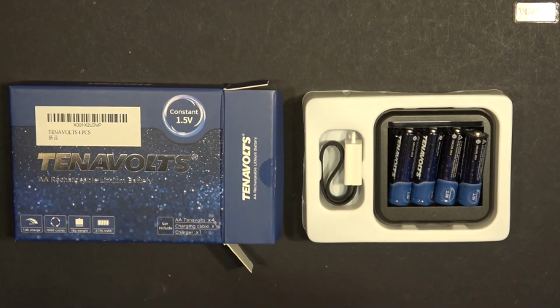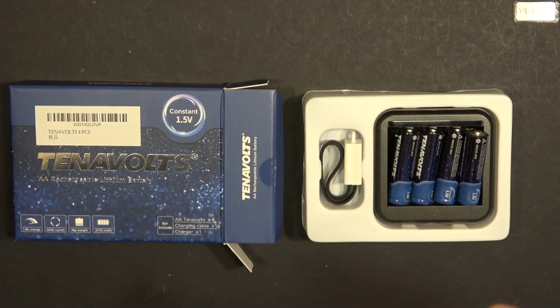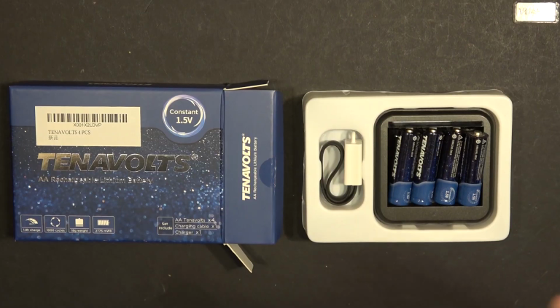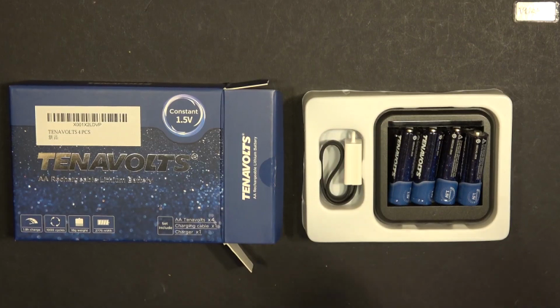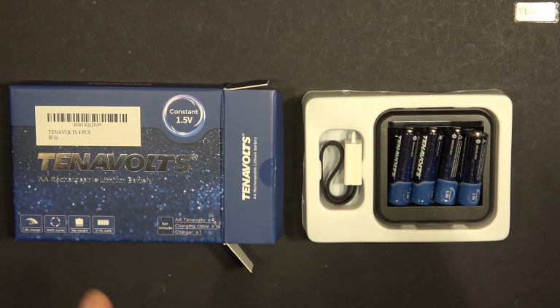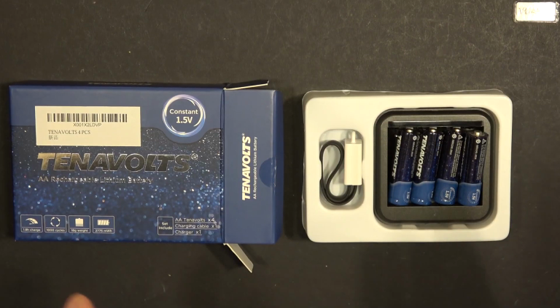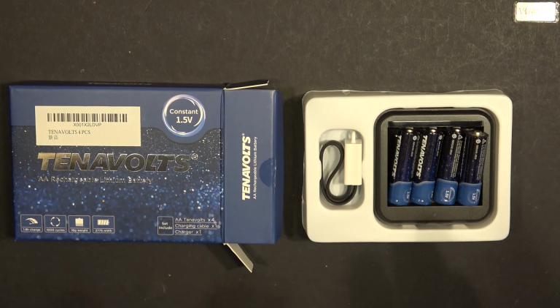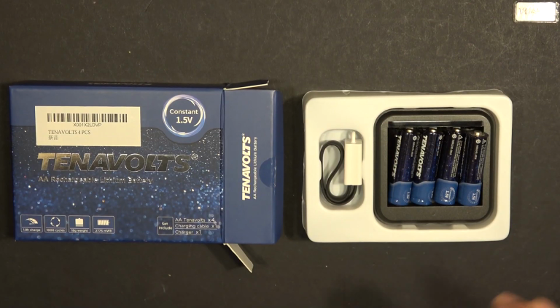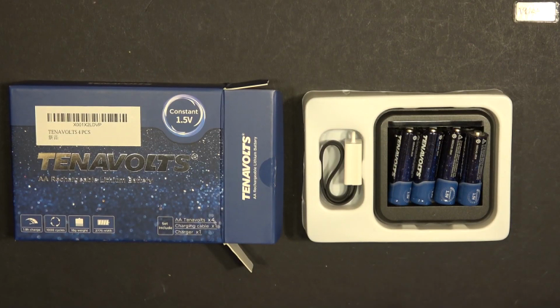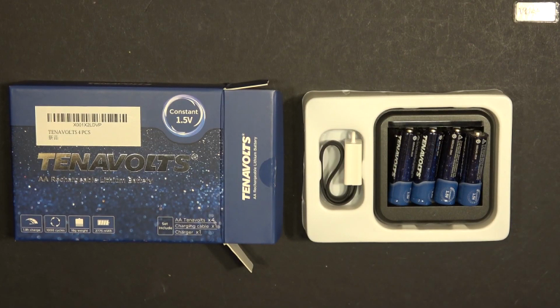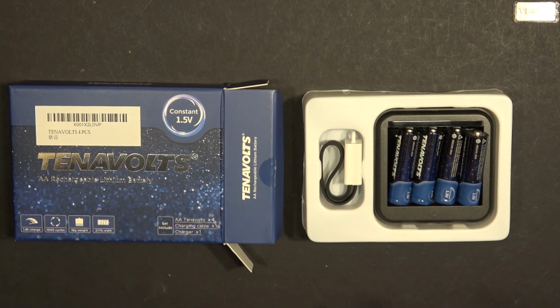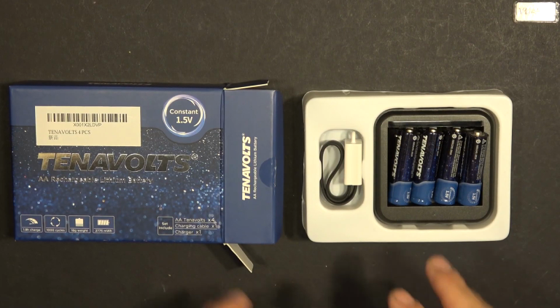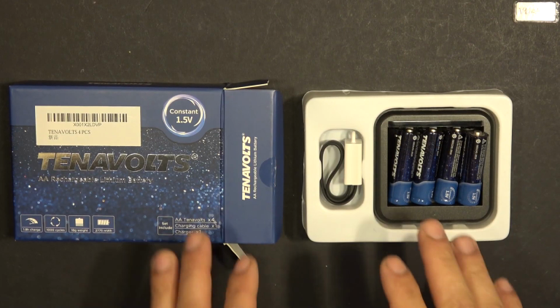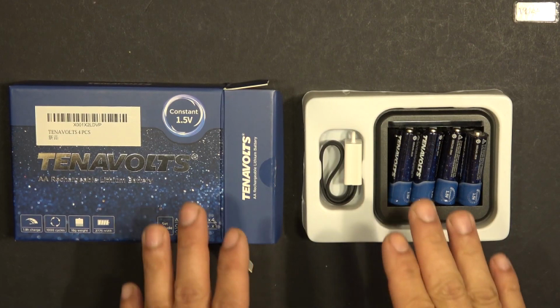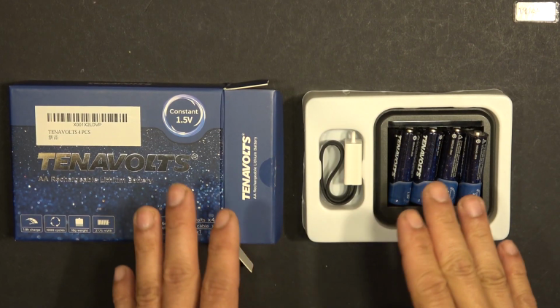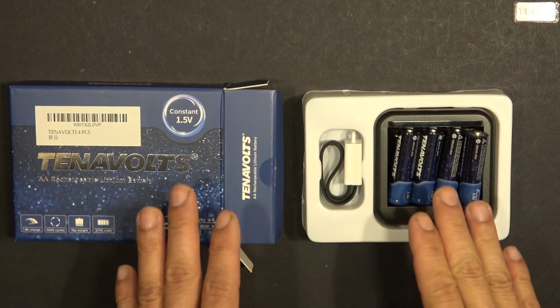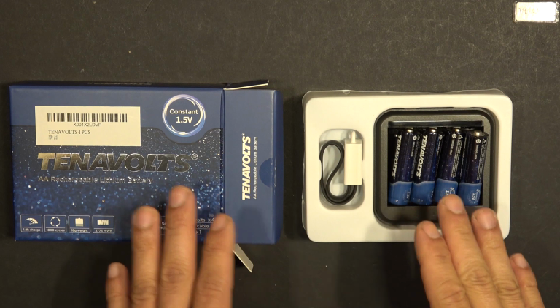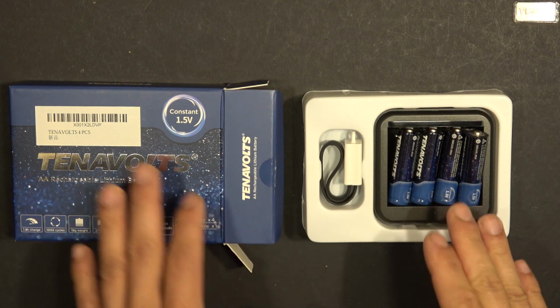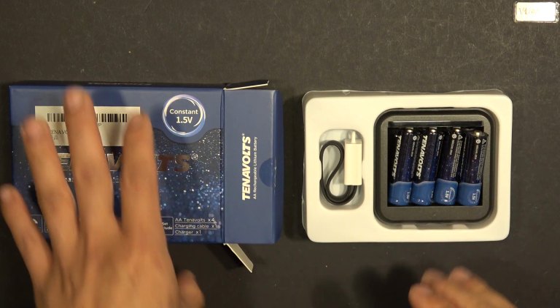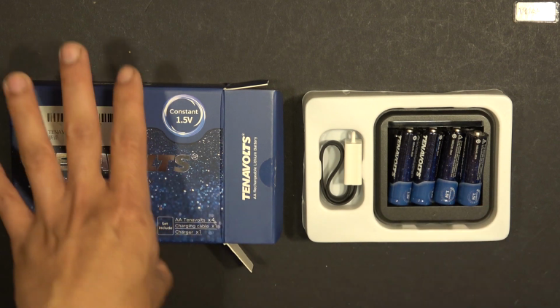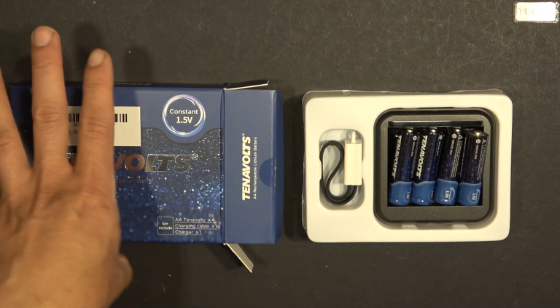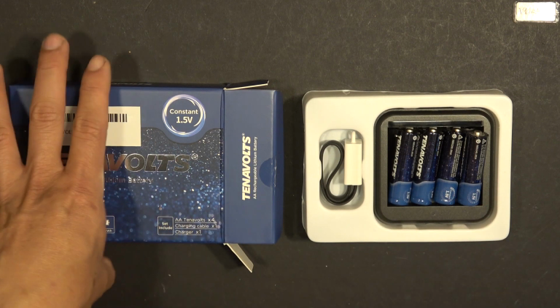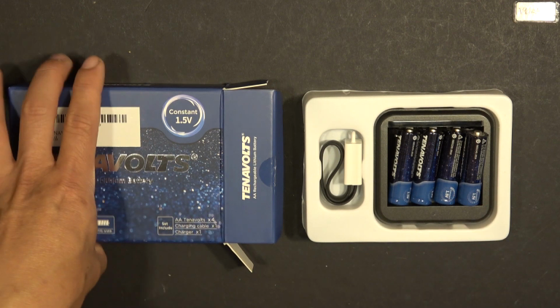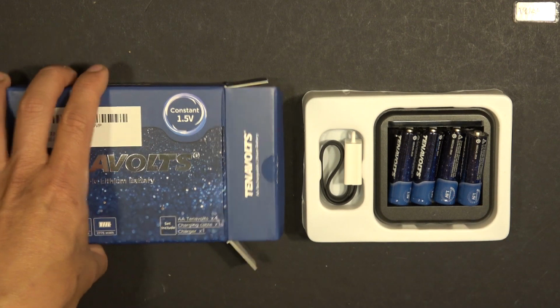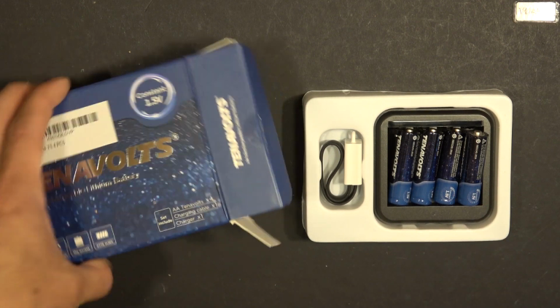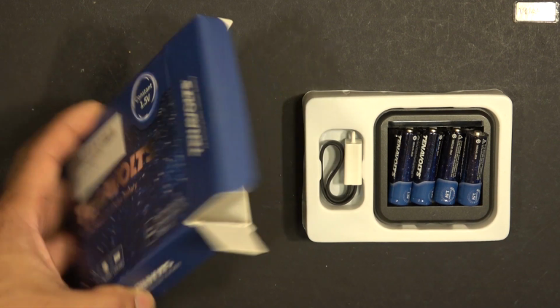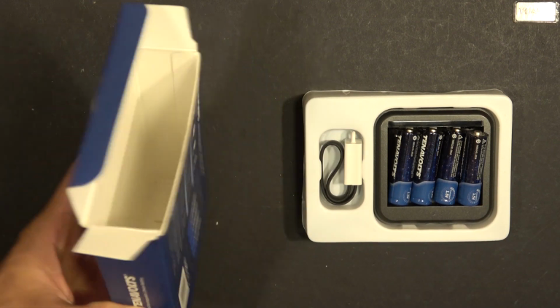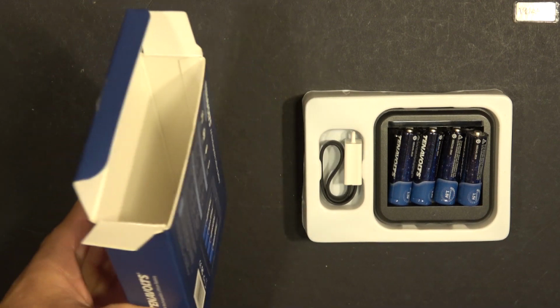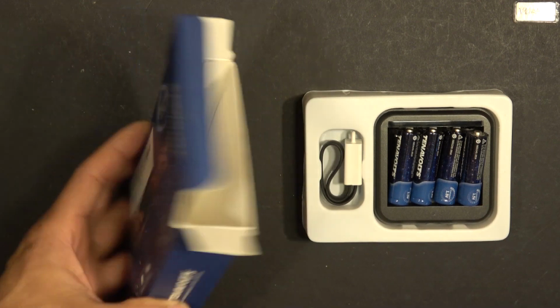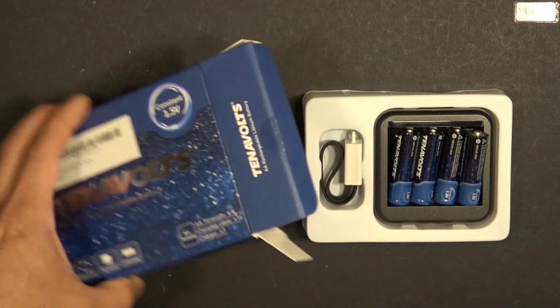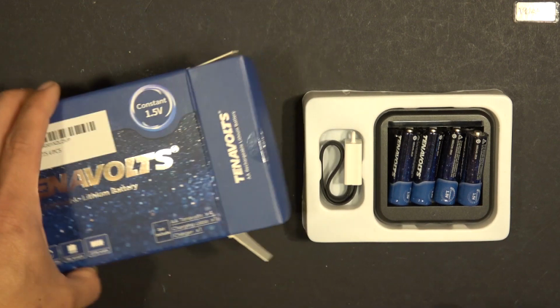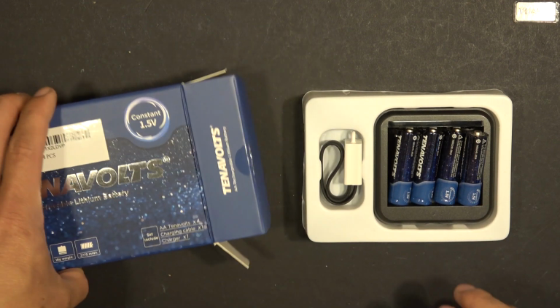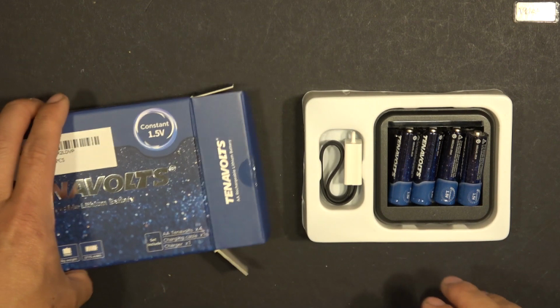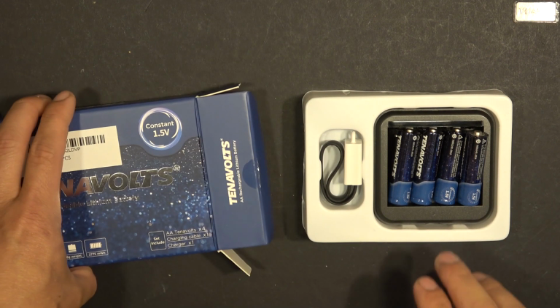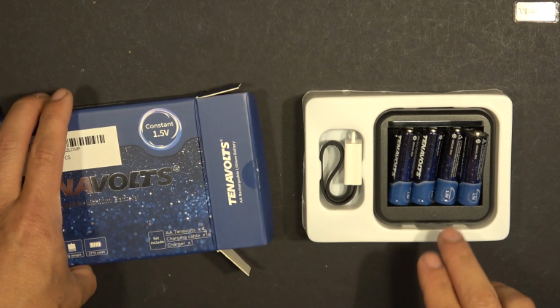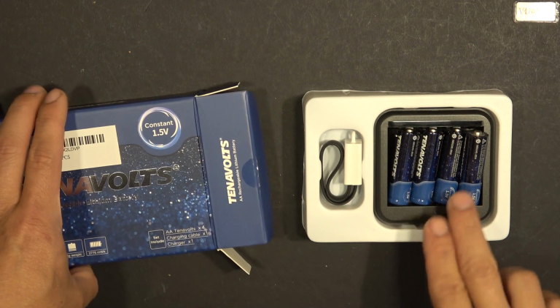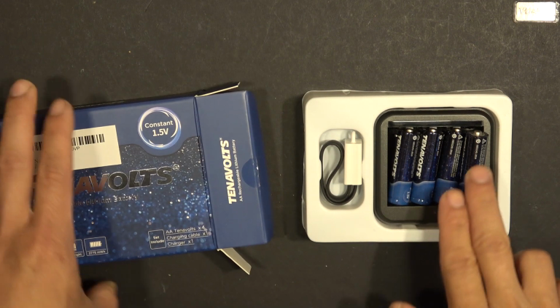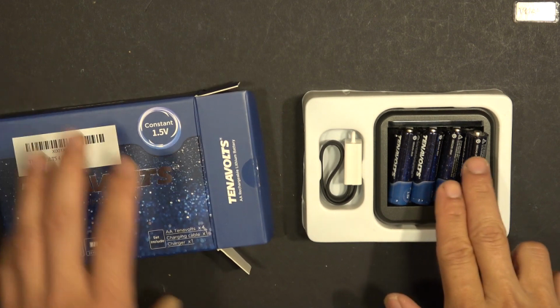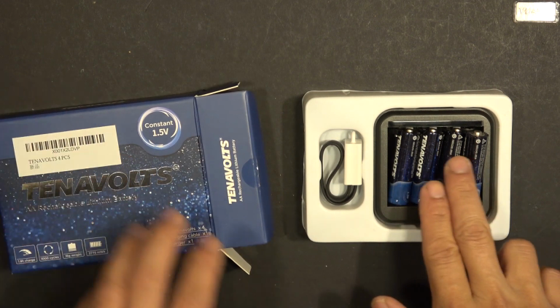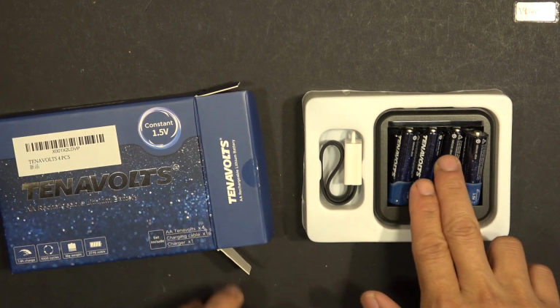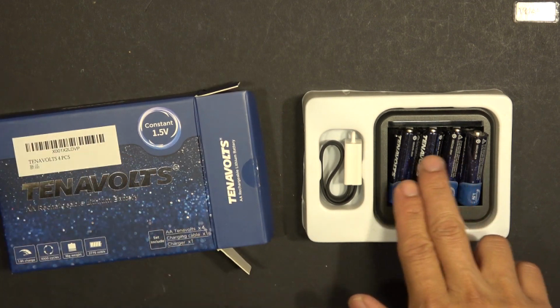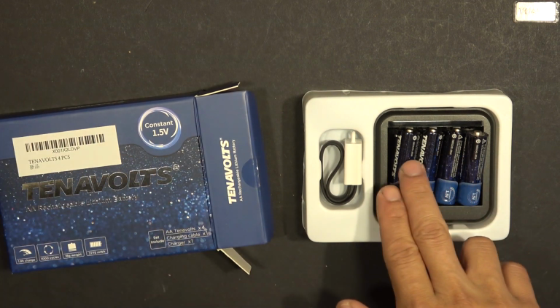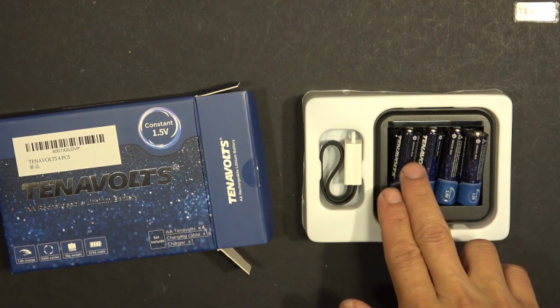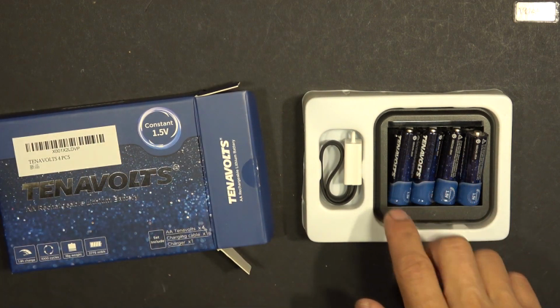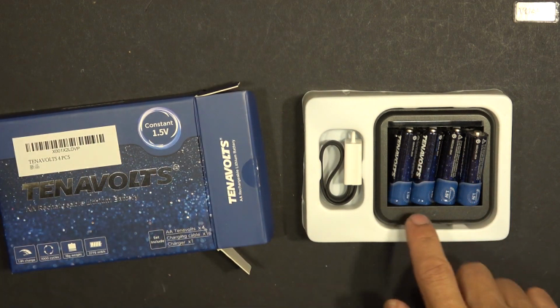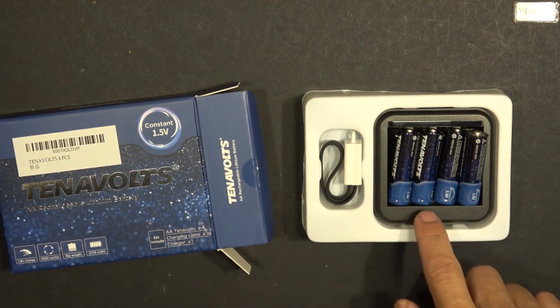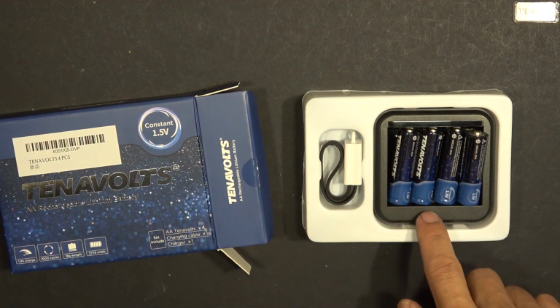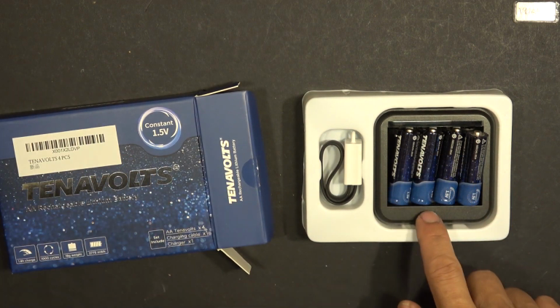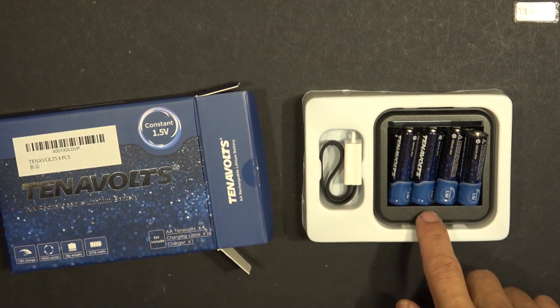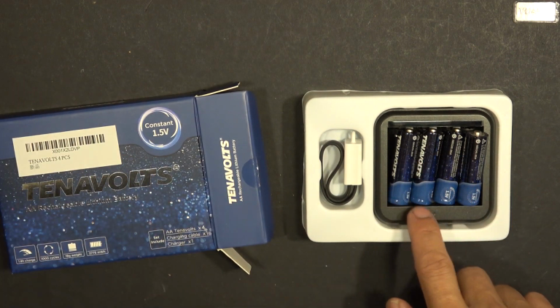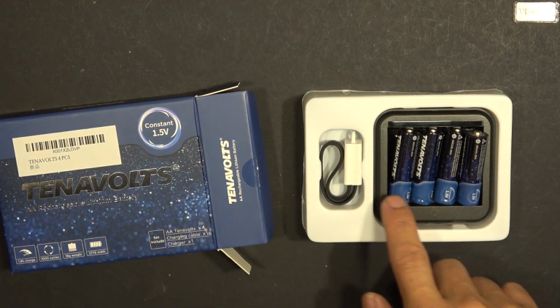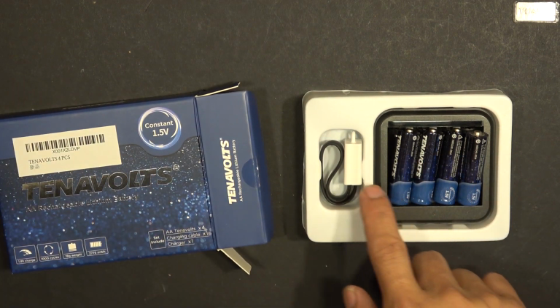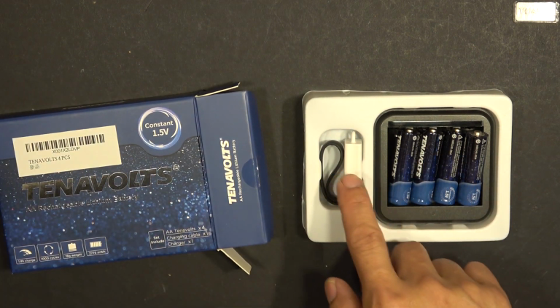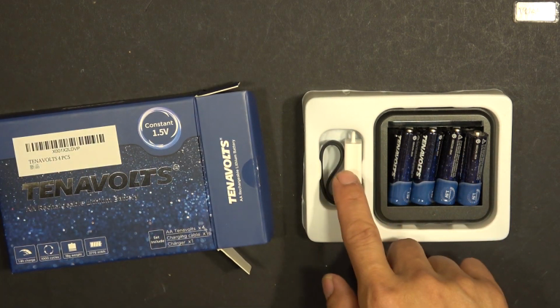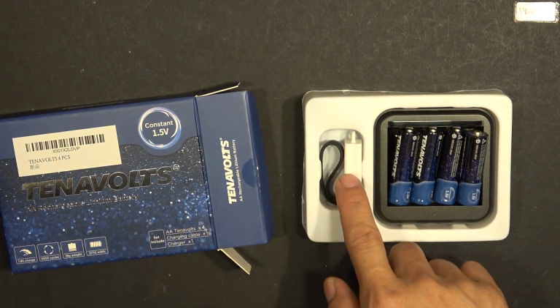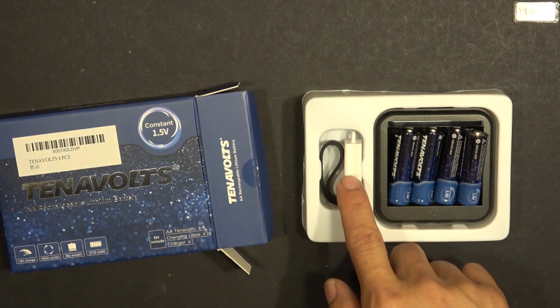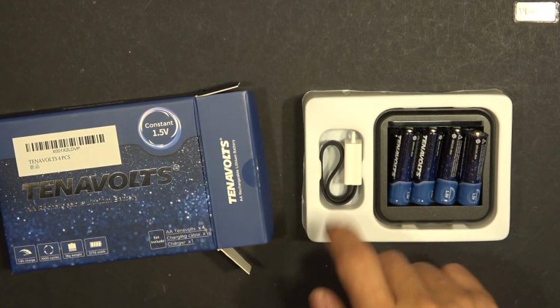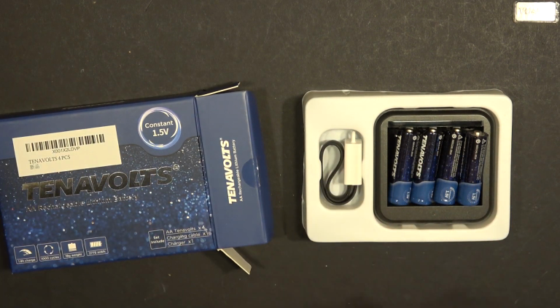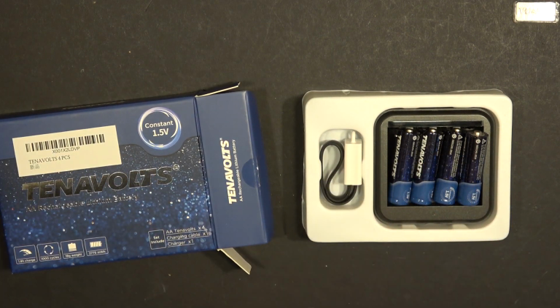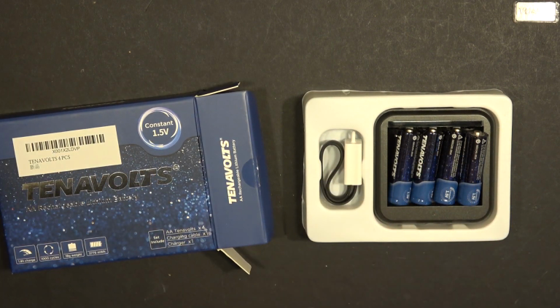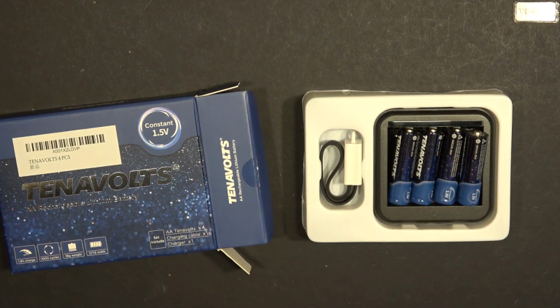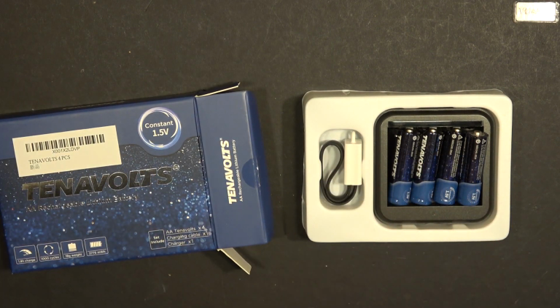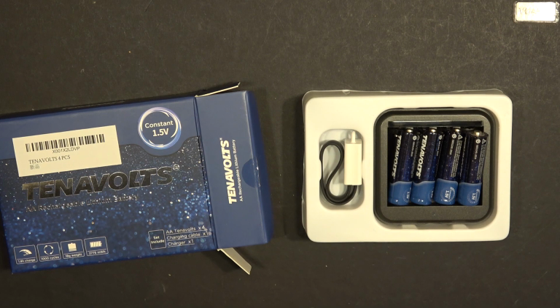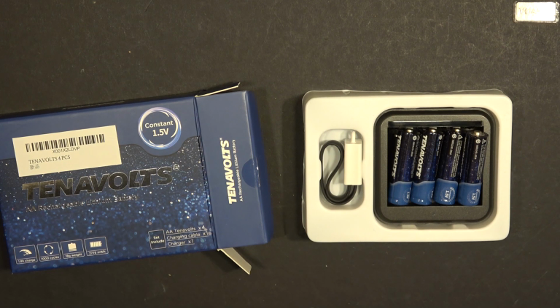First of all, let me show you what's inside the package here. We got four batteries, a charger, and a USB cable.